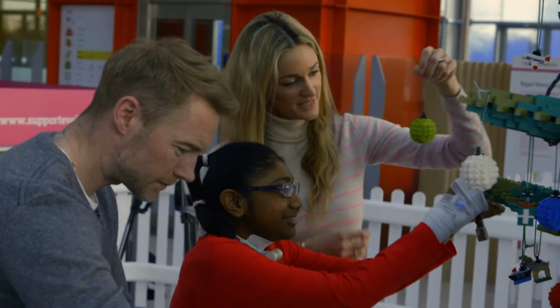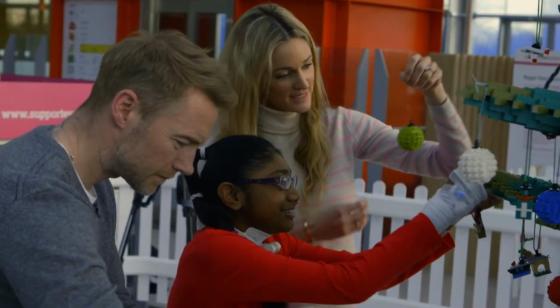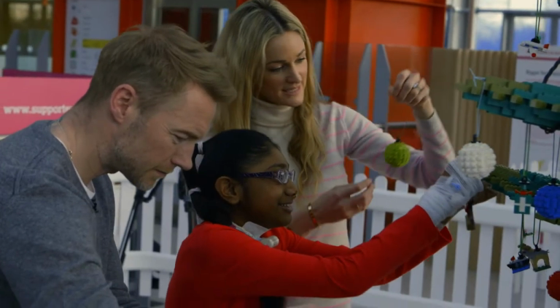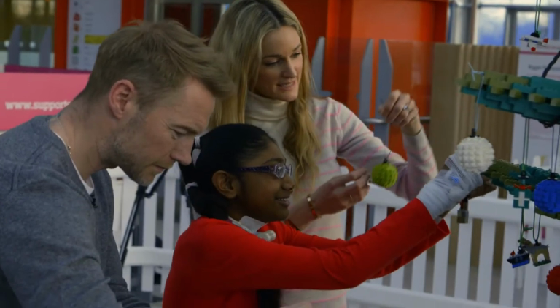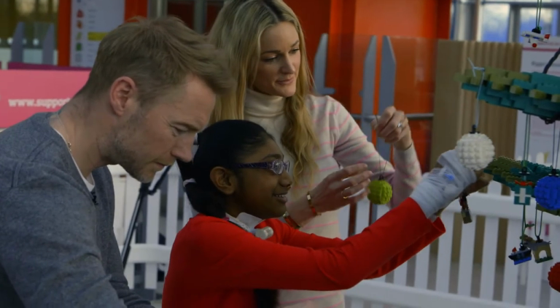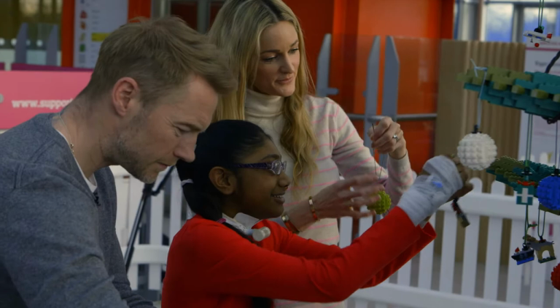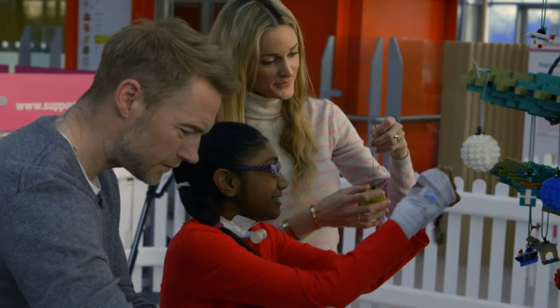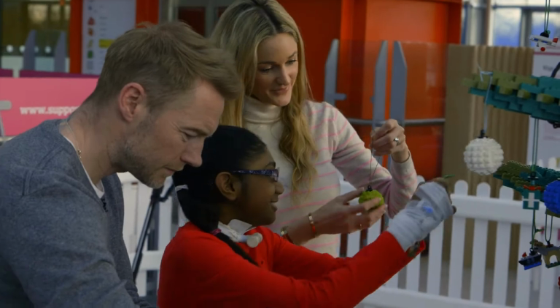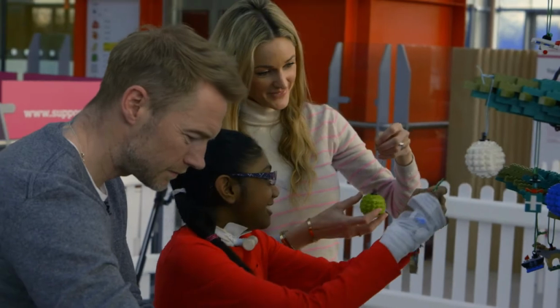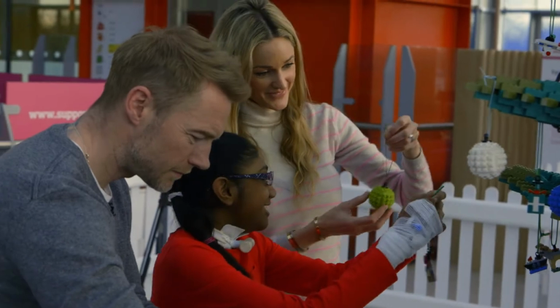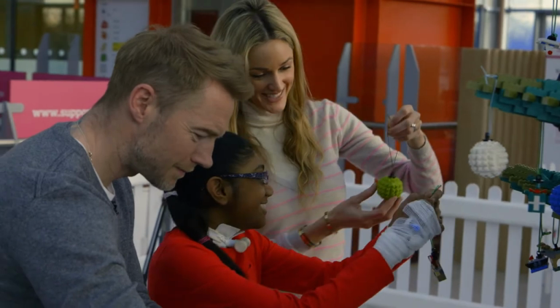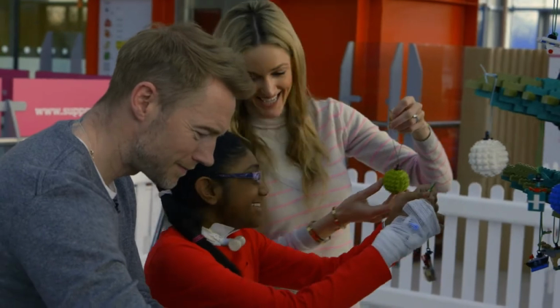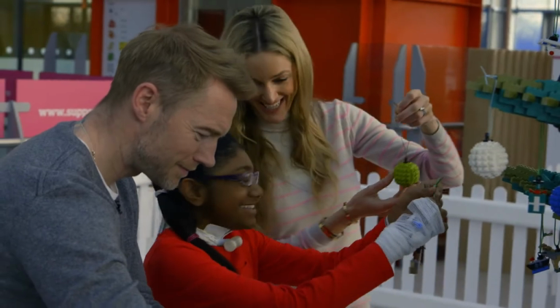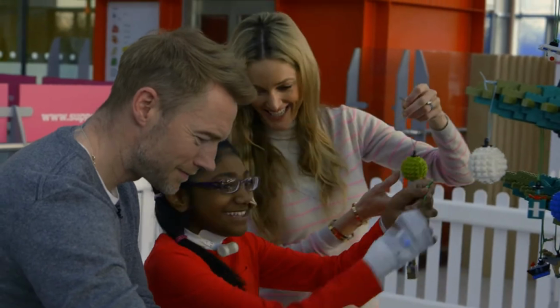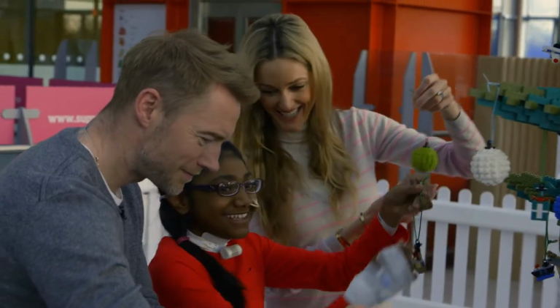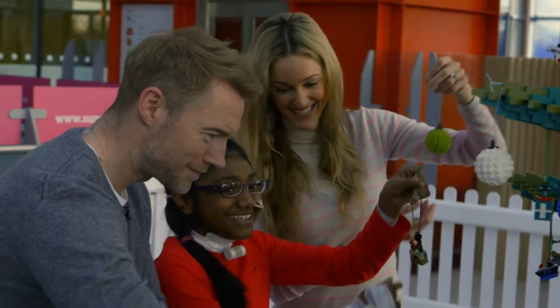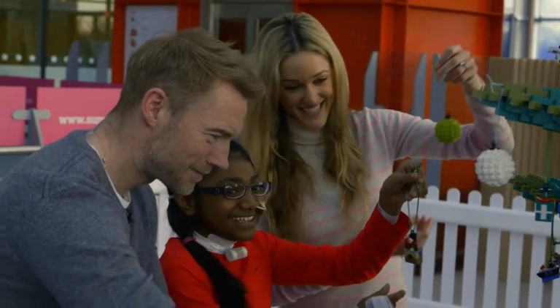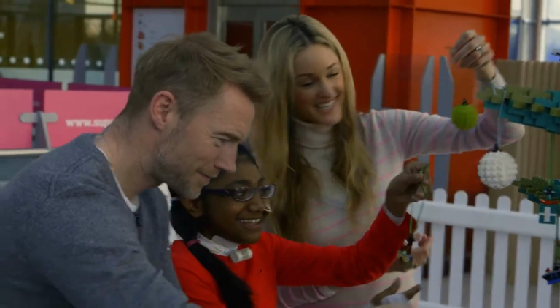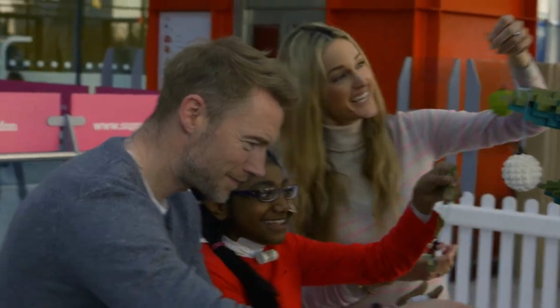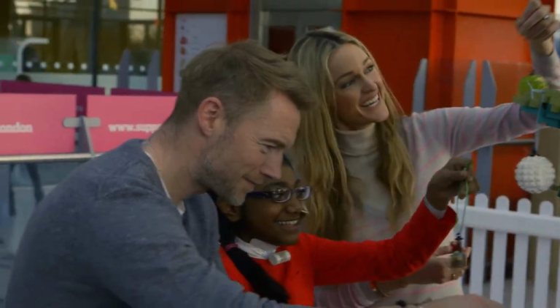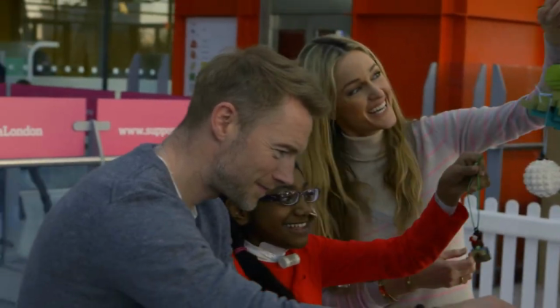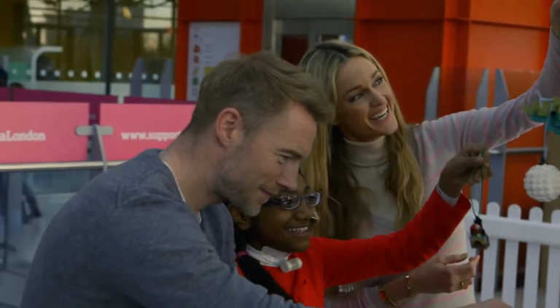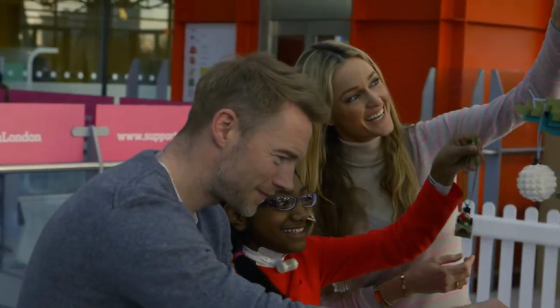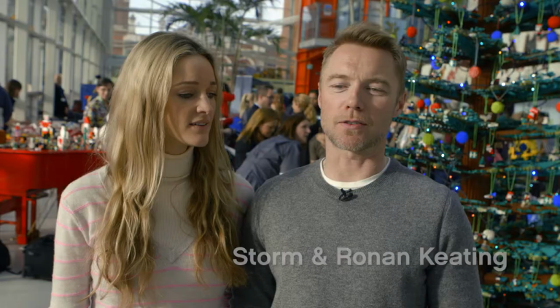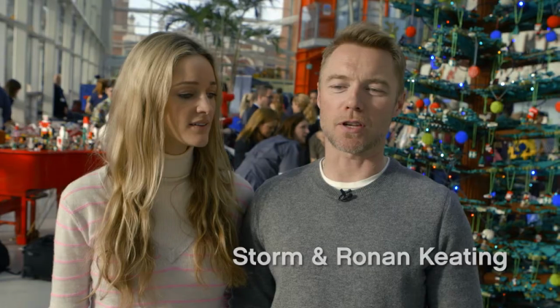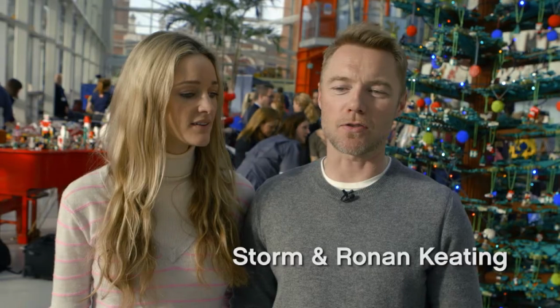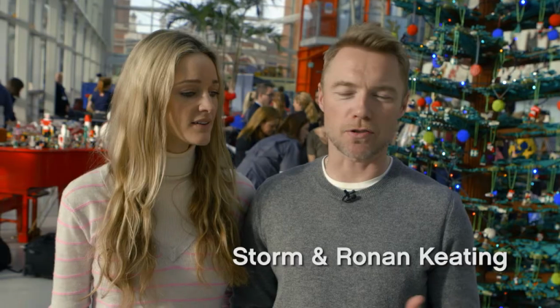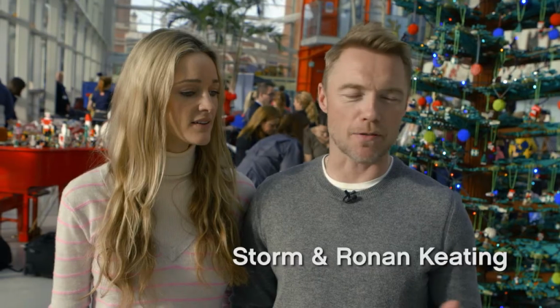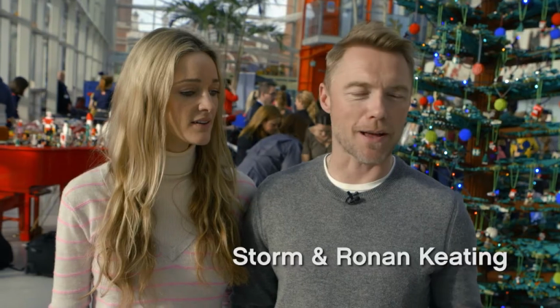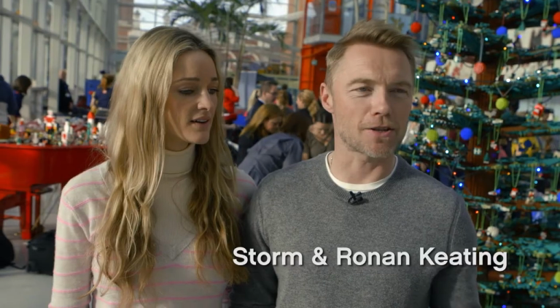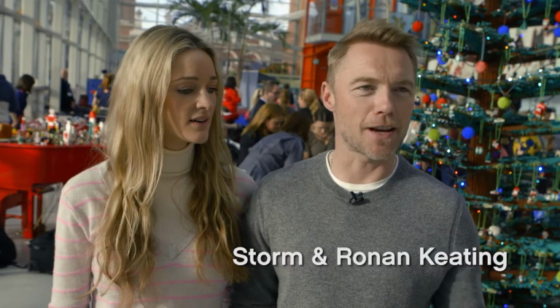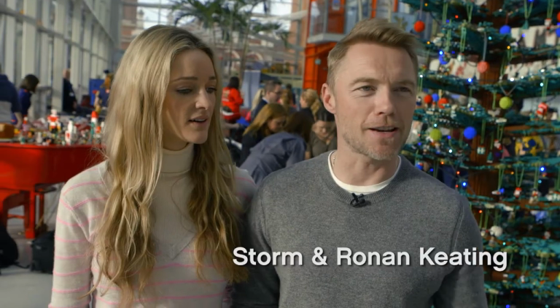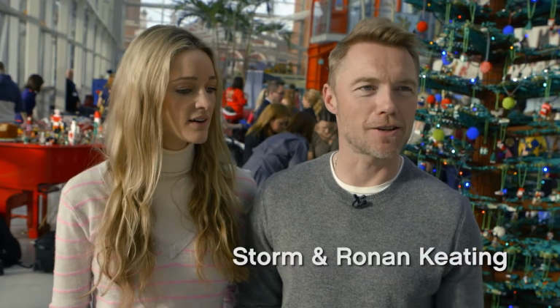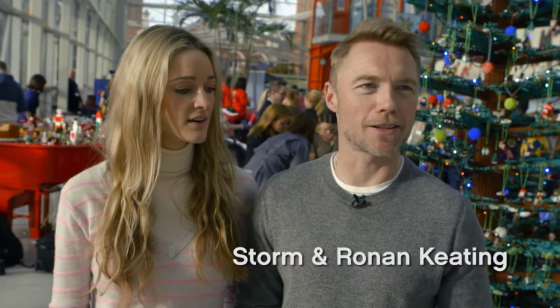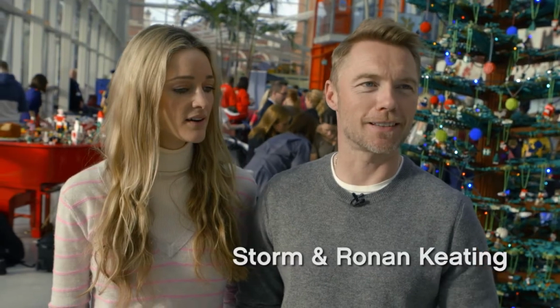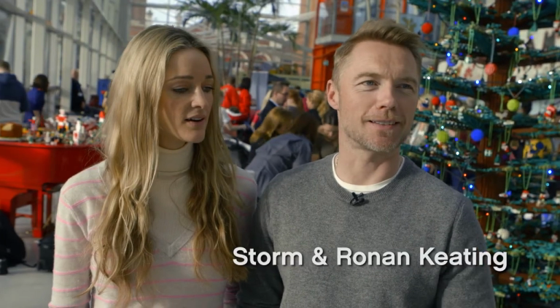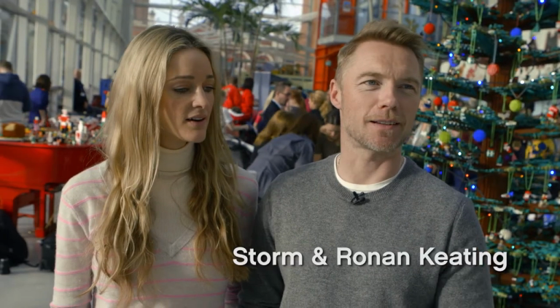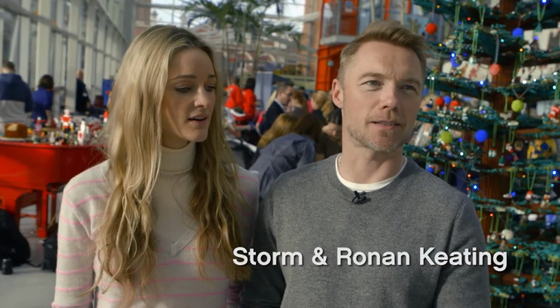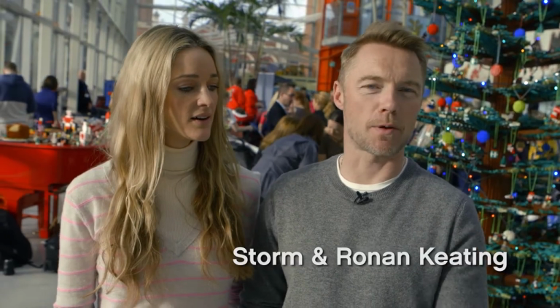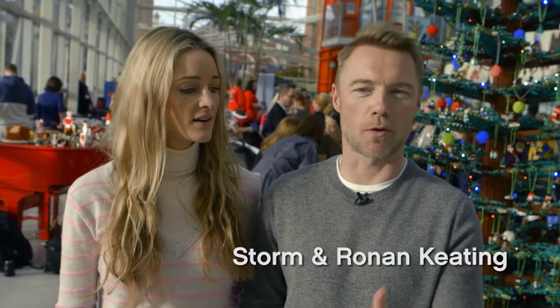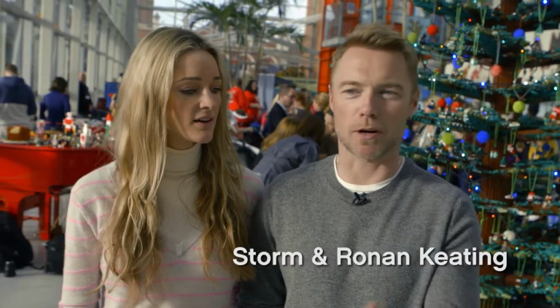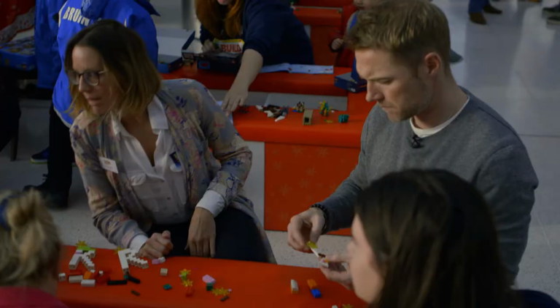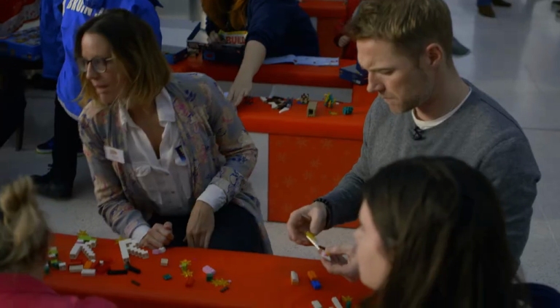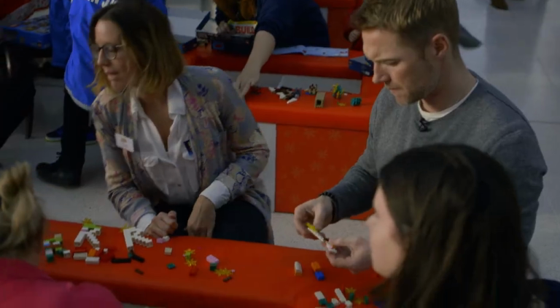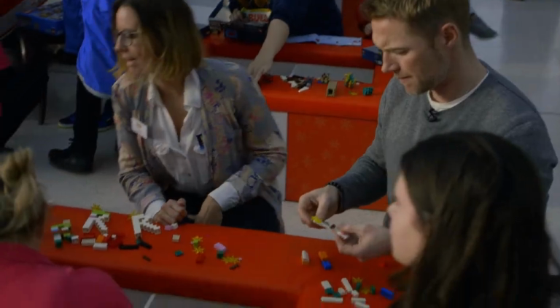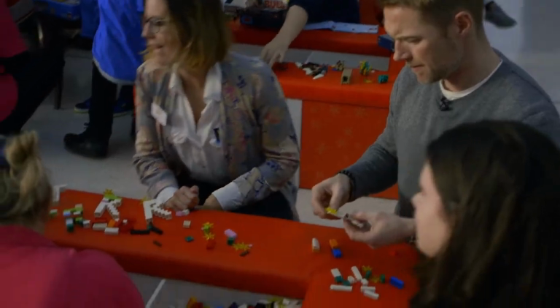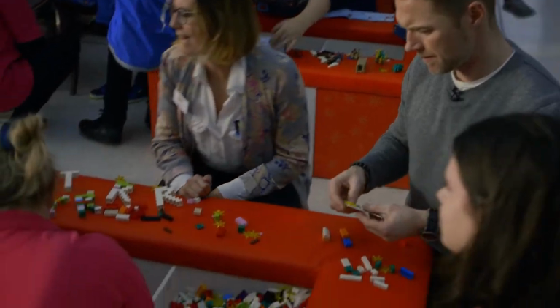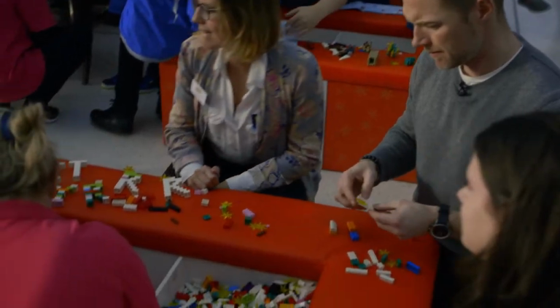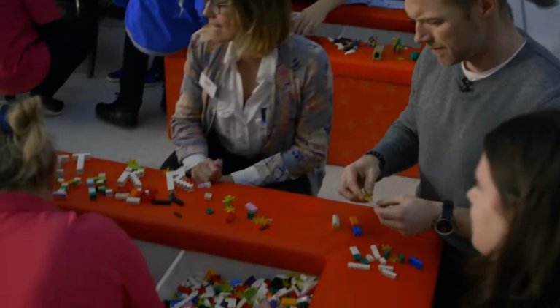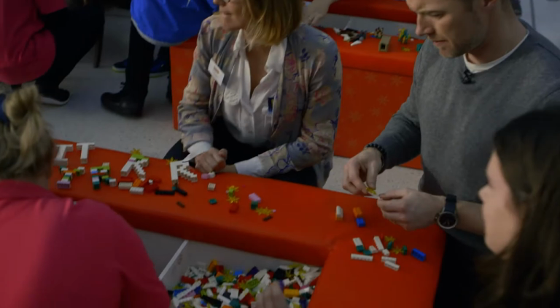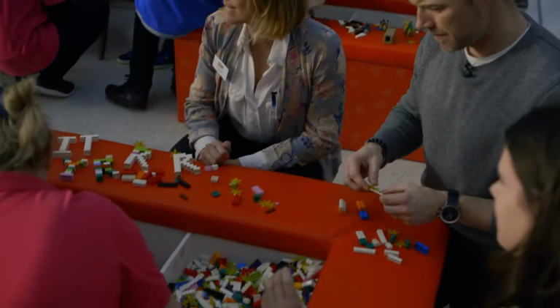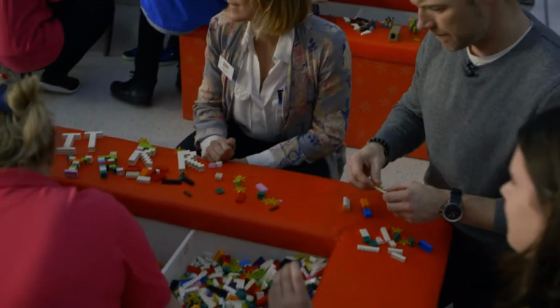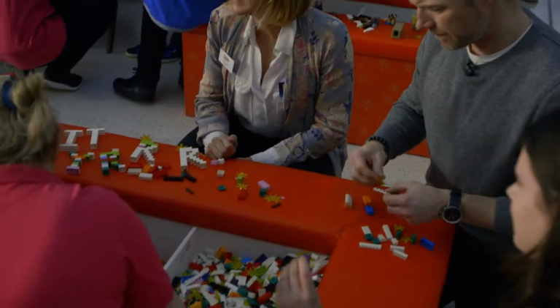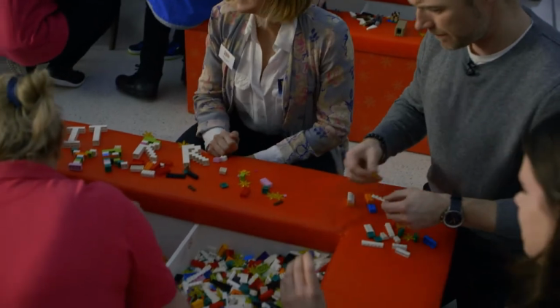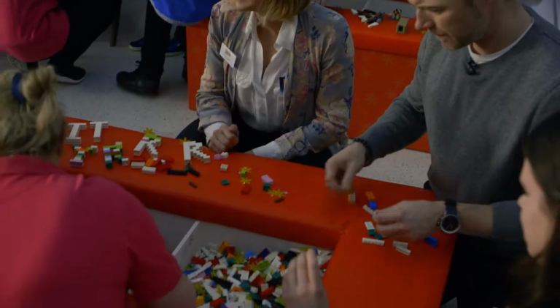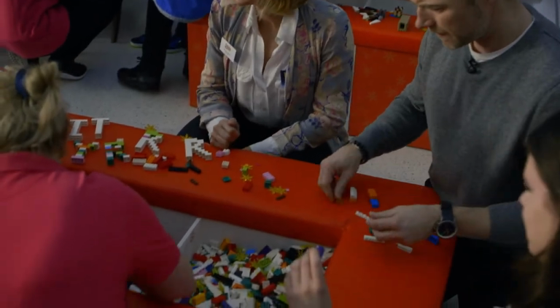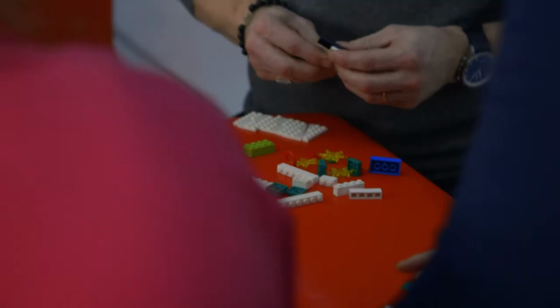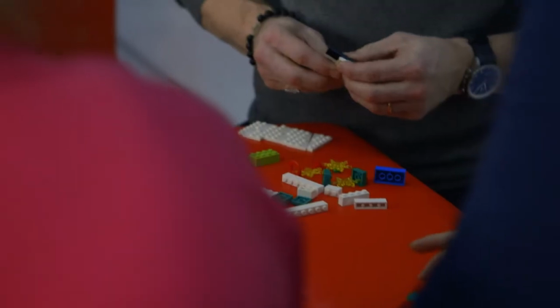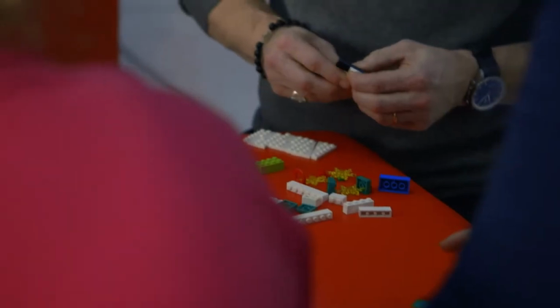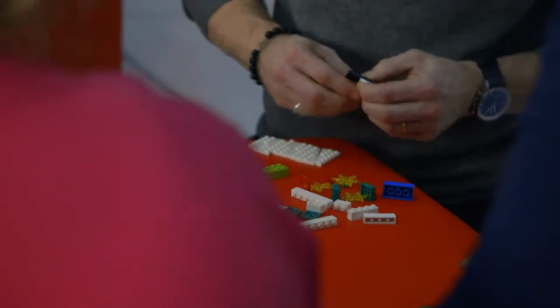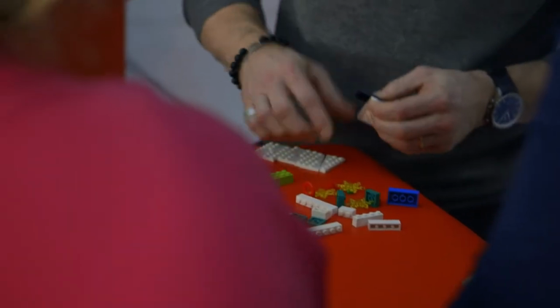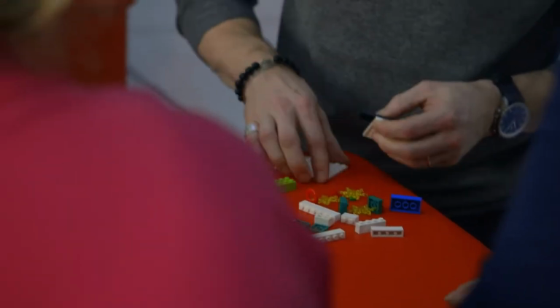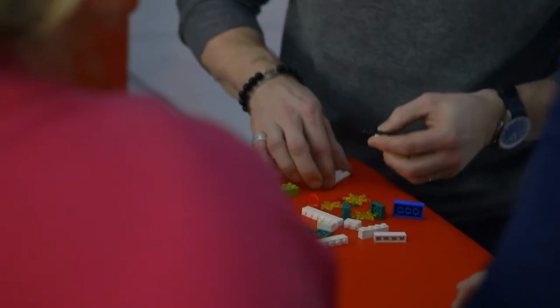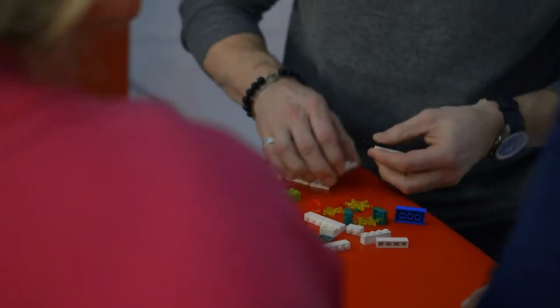I played a lot of Lego as a kid. It's fantastic — using your imagination and working with your hands like that. I don't think that ever leaves you.